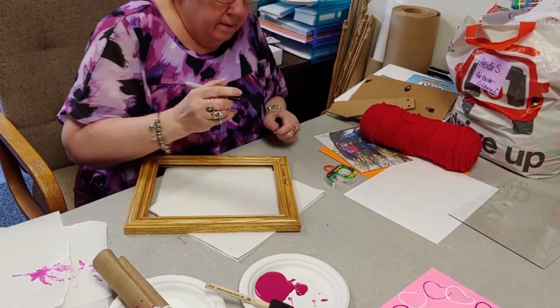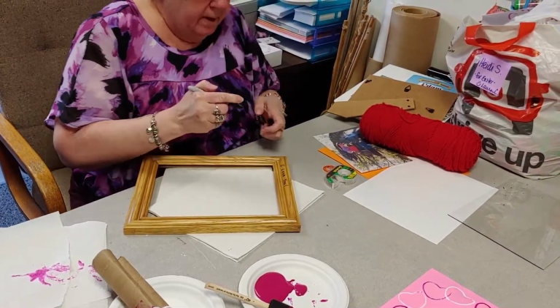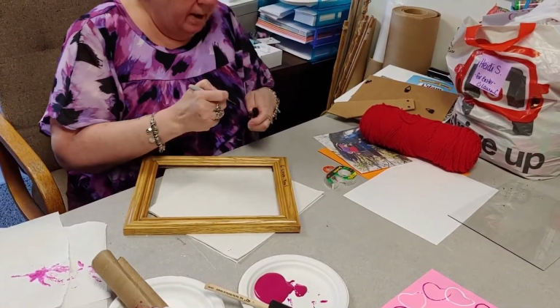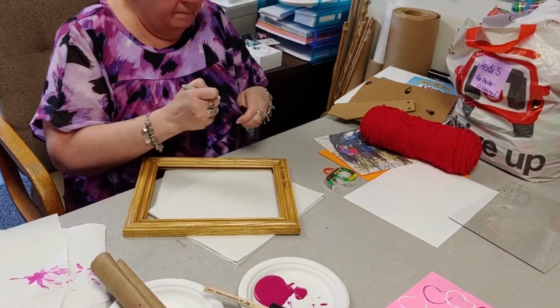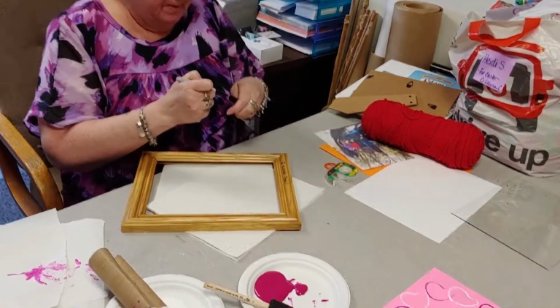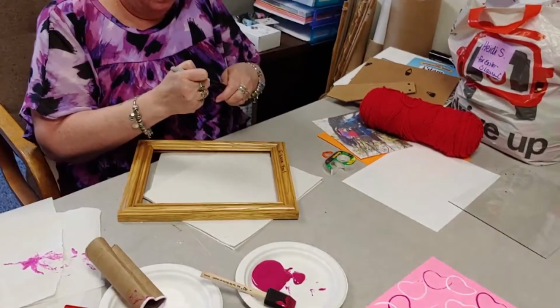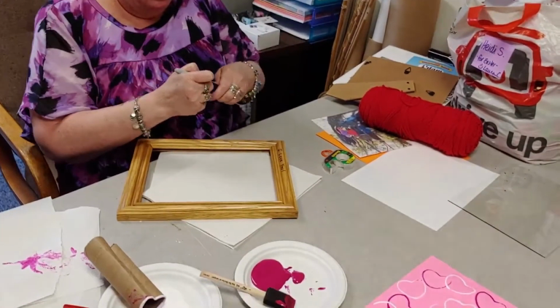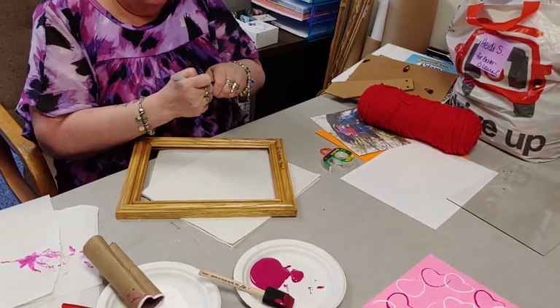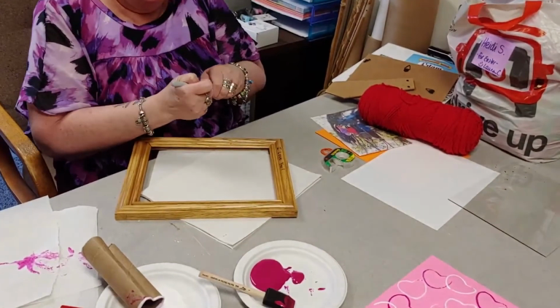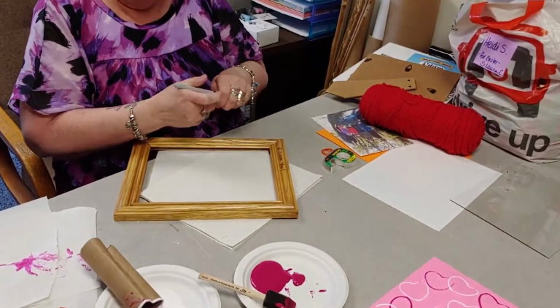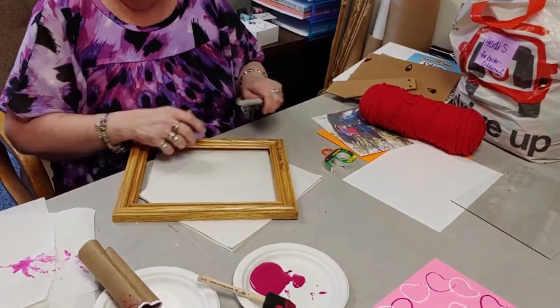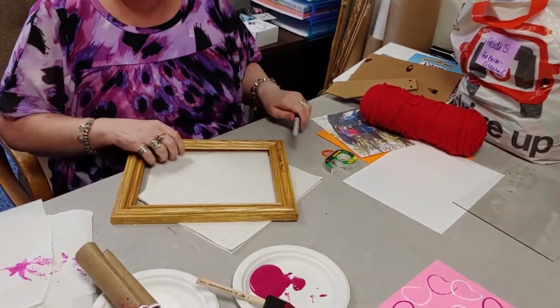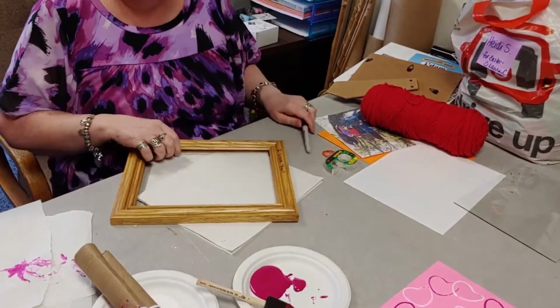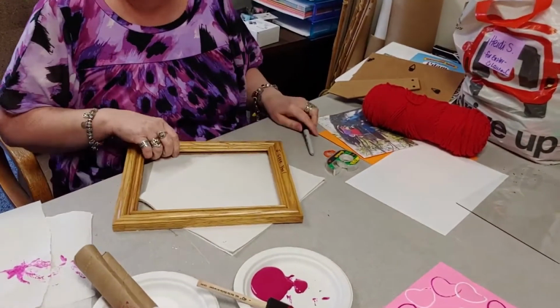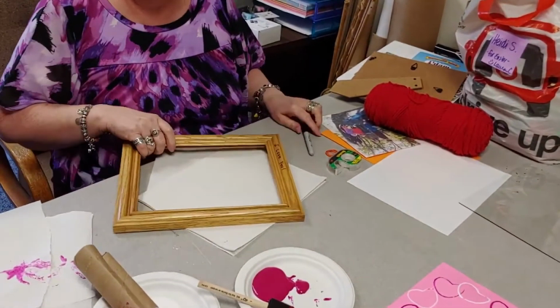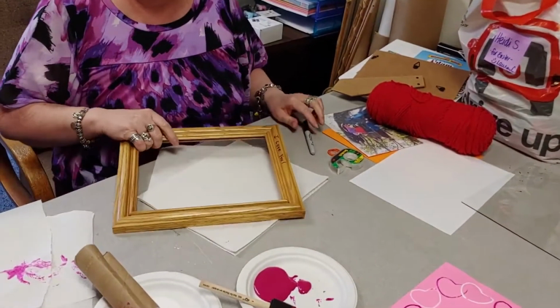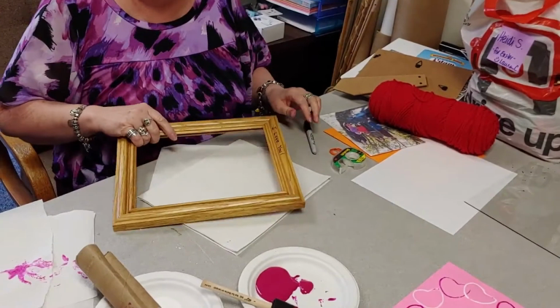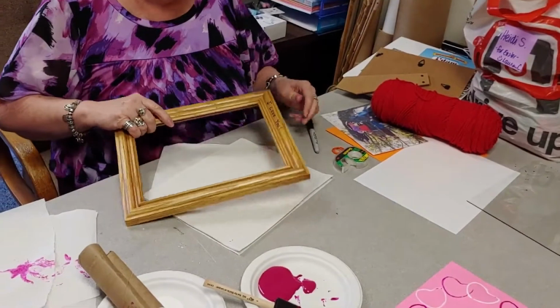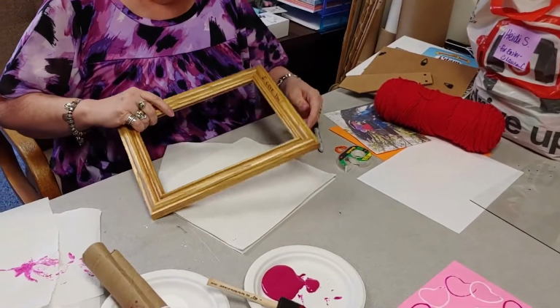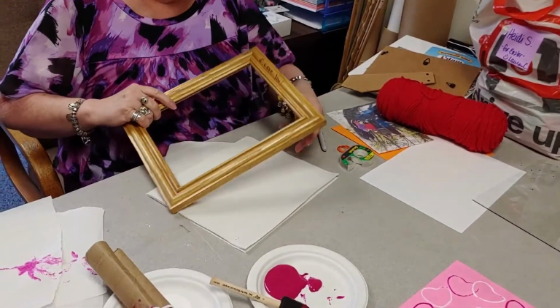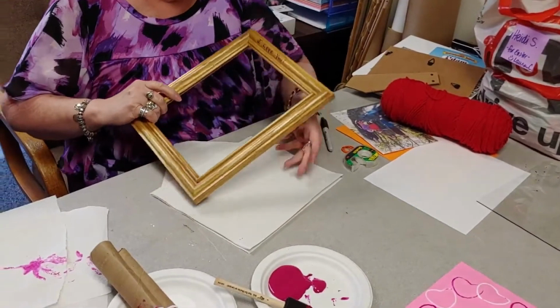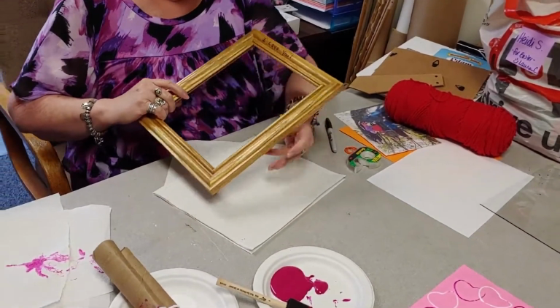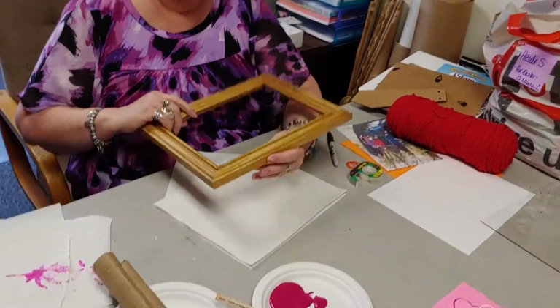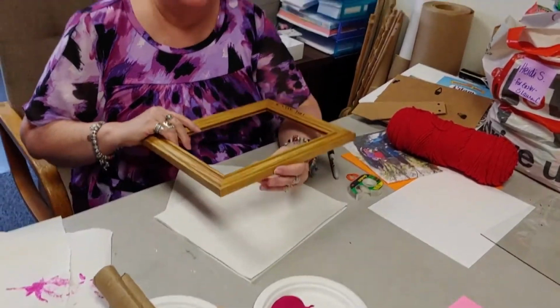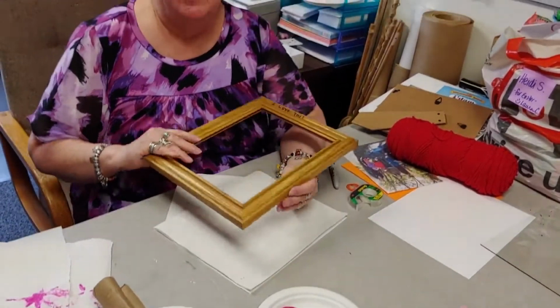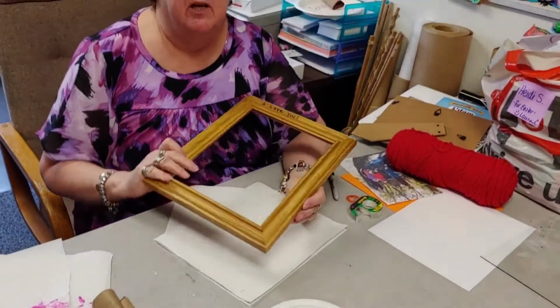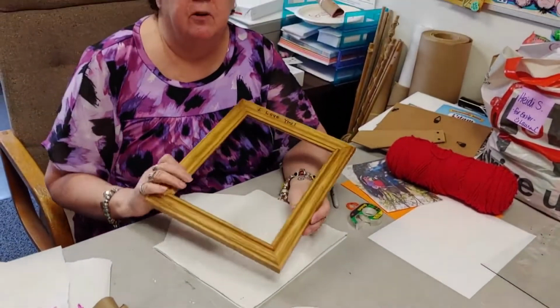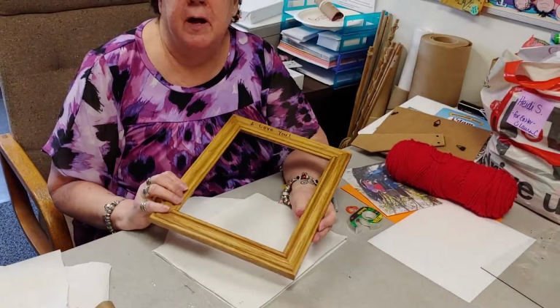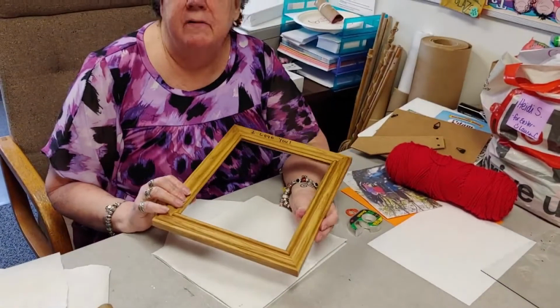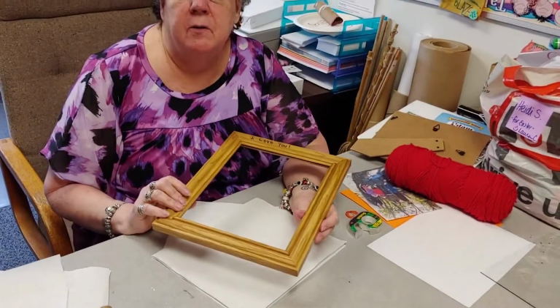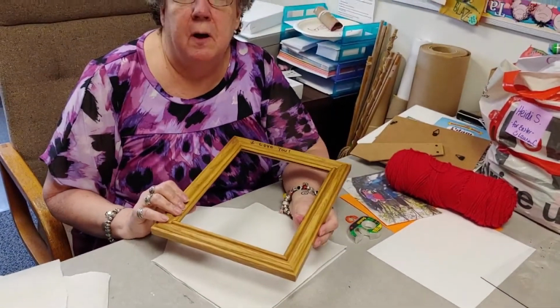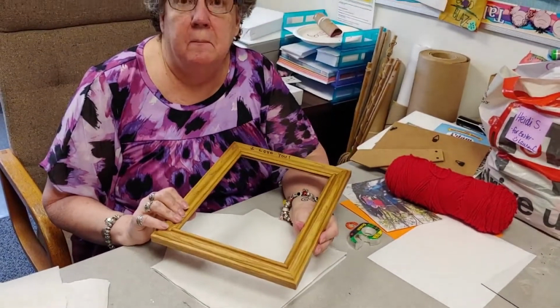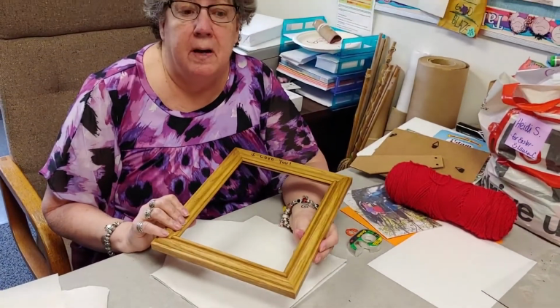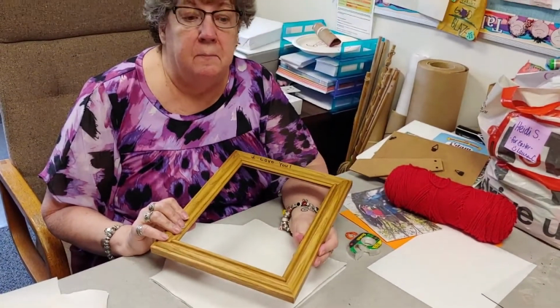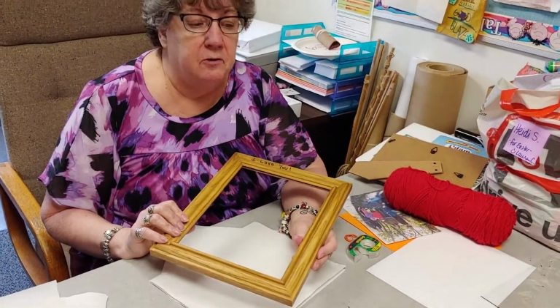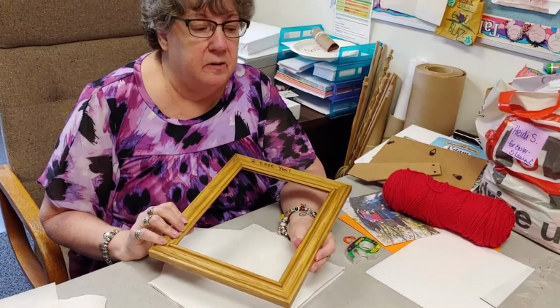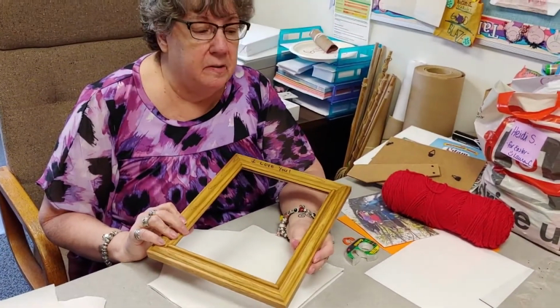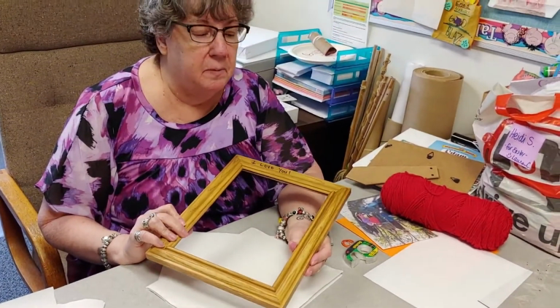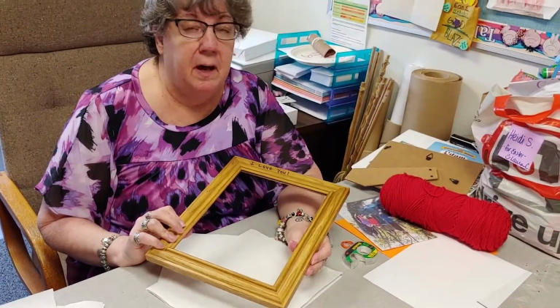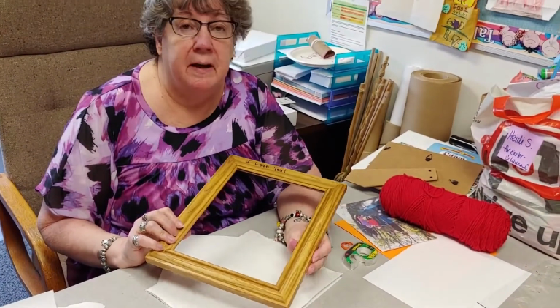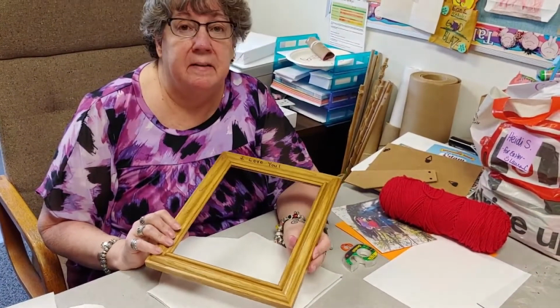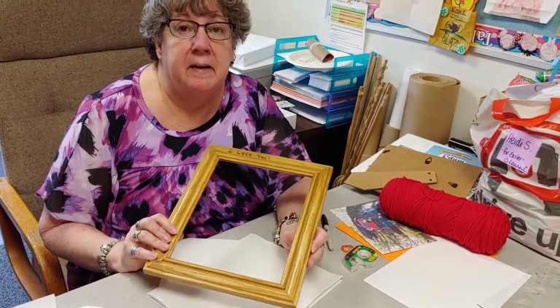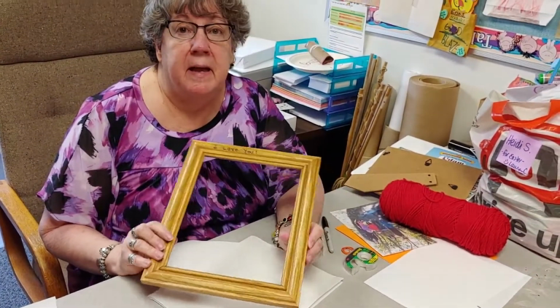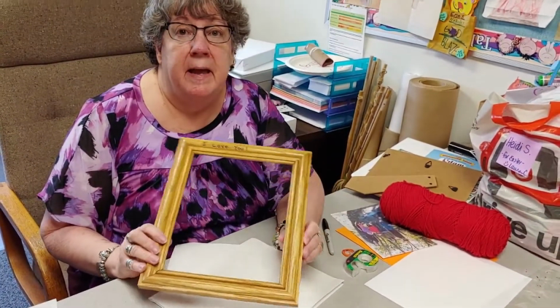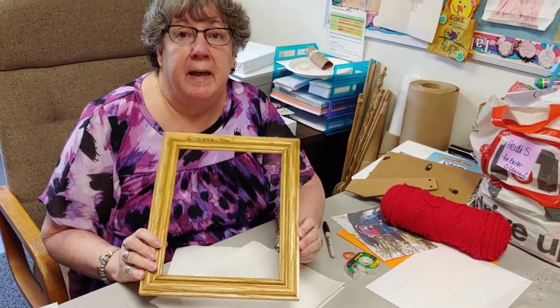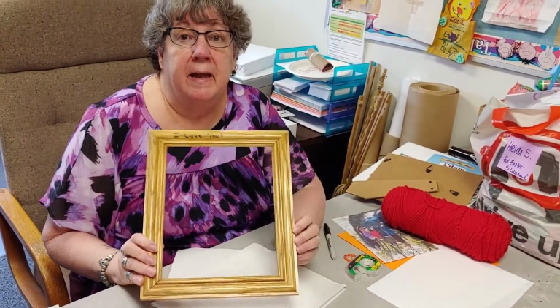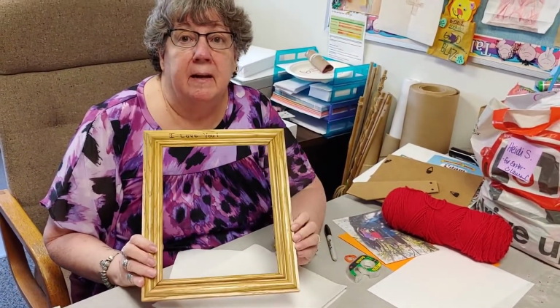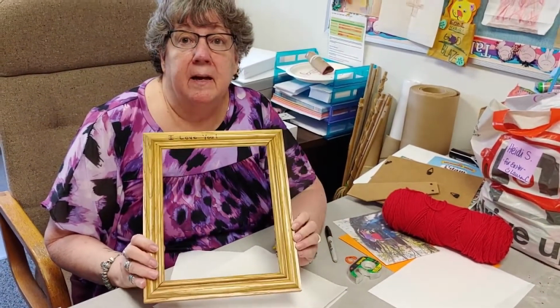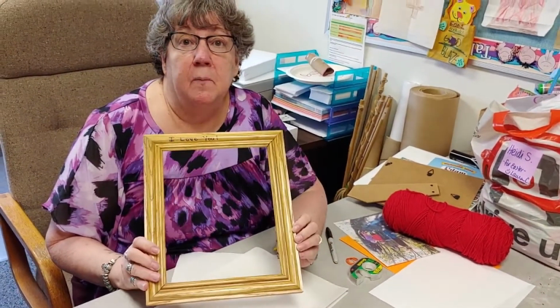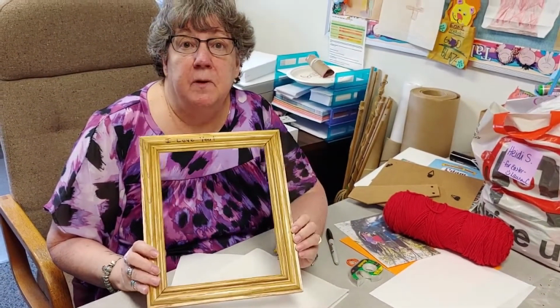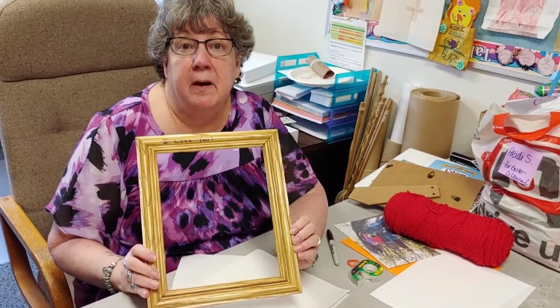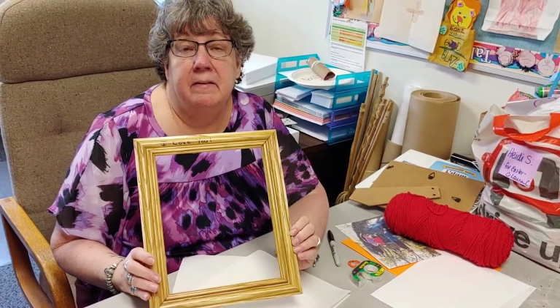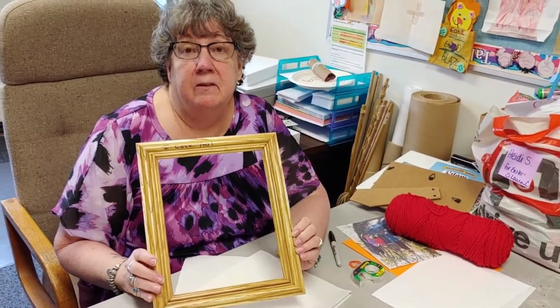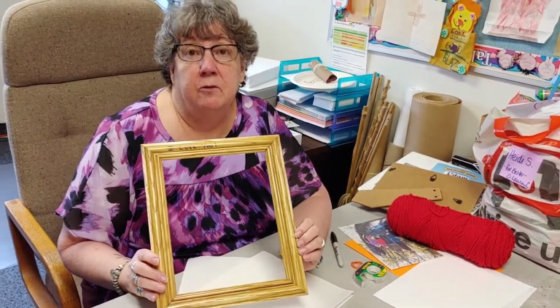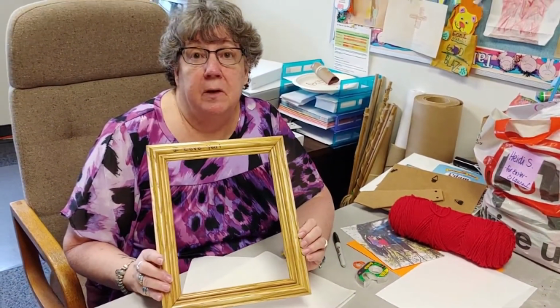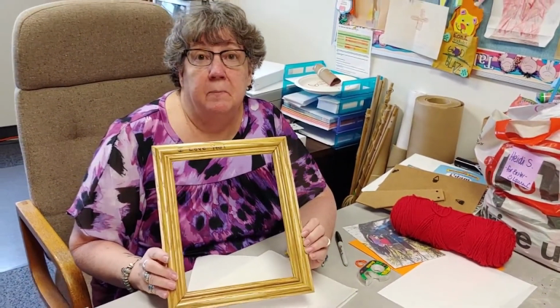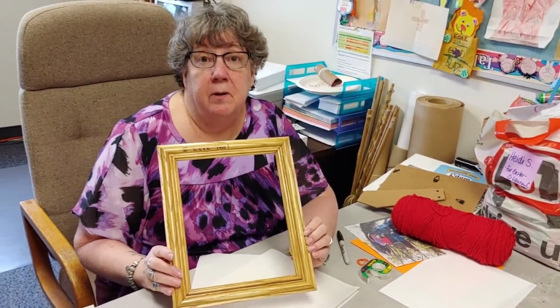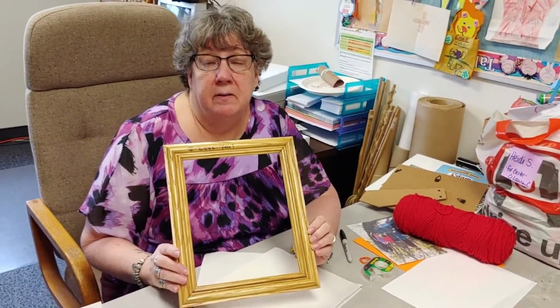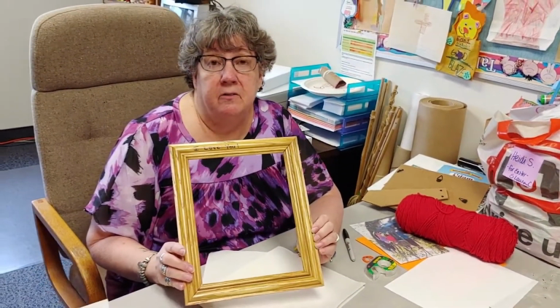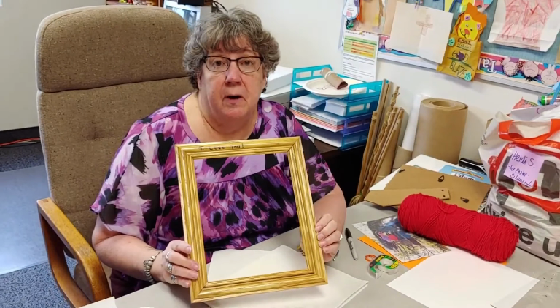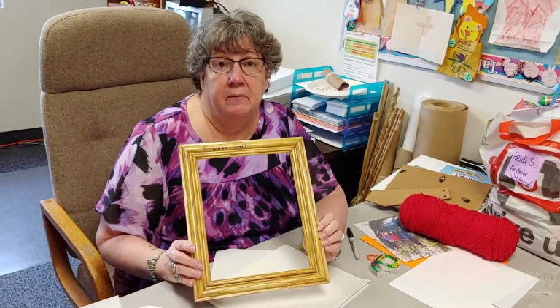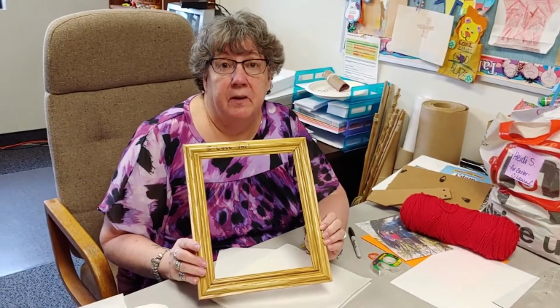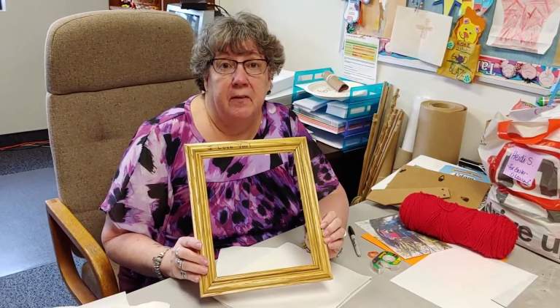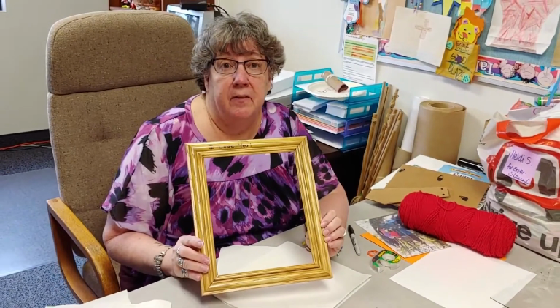If you don't have yarn at home, take a permanent marker and just write a message to mom. Easy stuff that you can do at home — you don't have to go out and buy a bunch of supplies. I hope you guys enjoy putting this craft together.